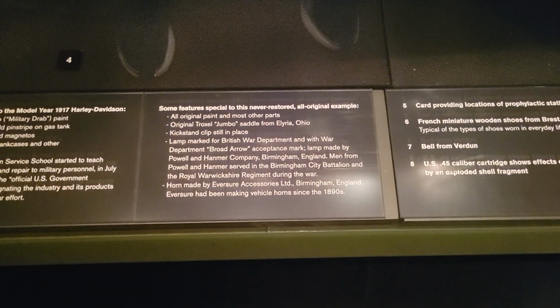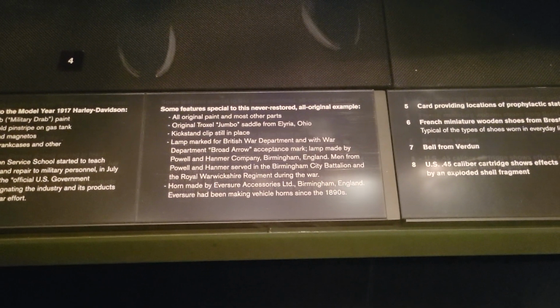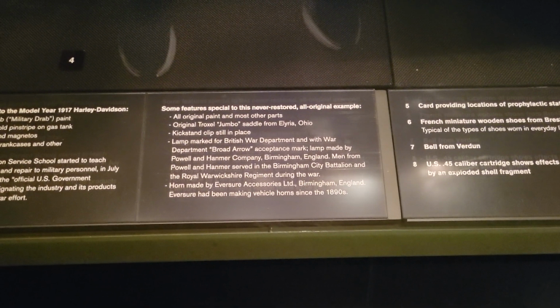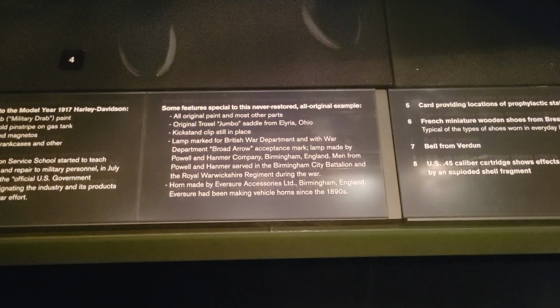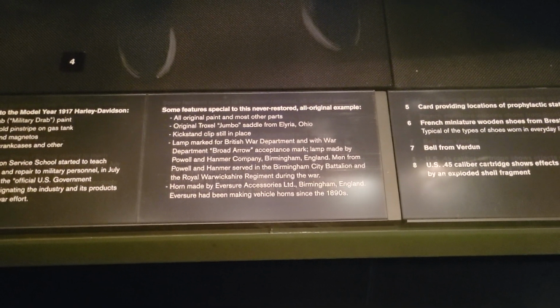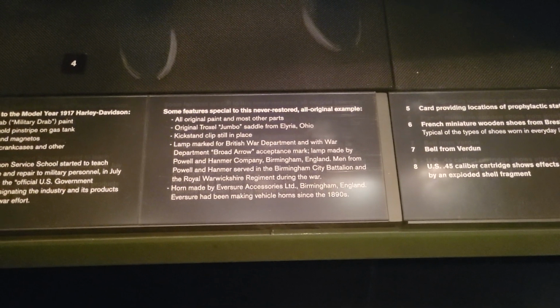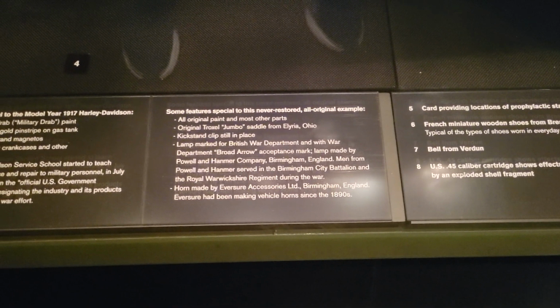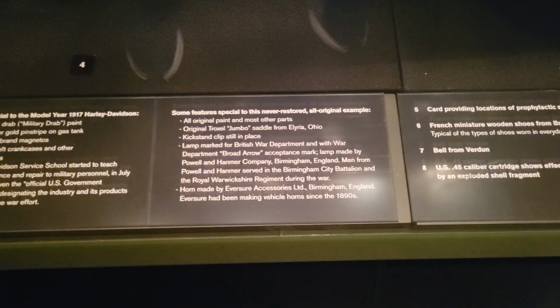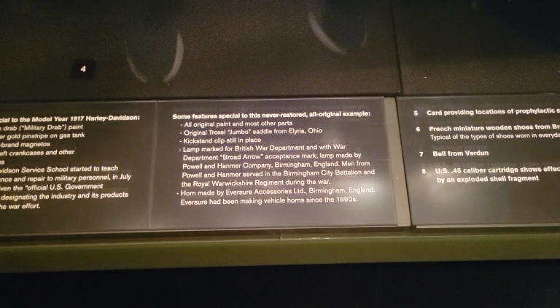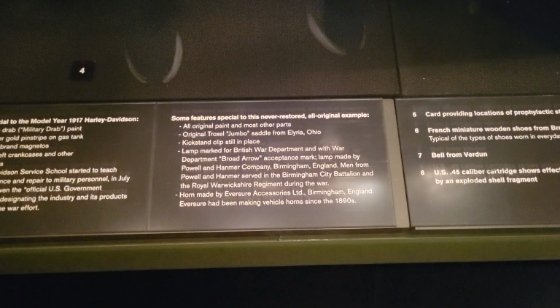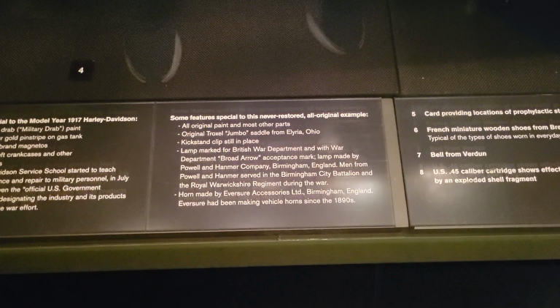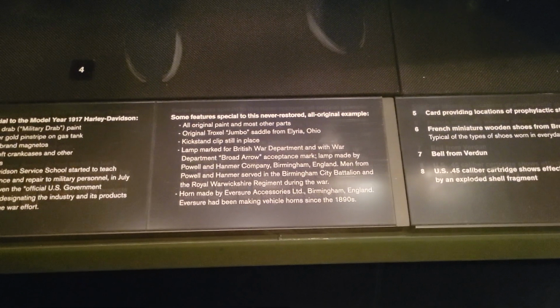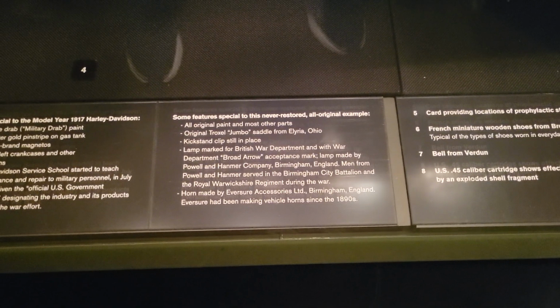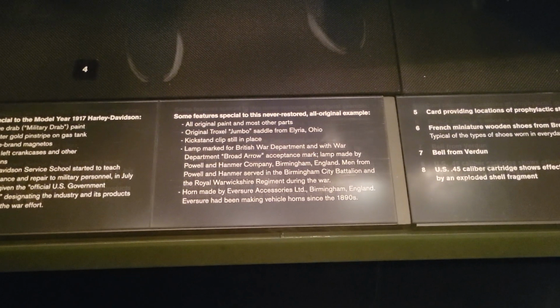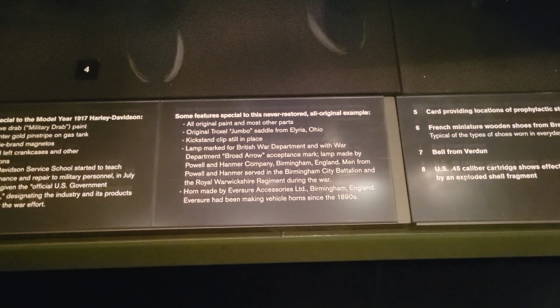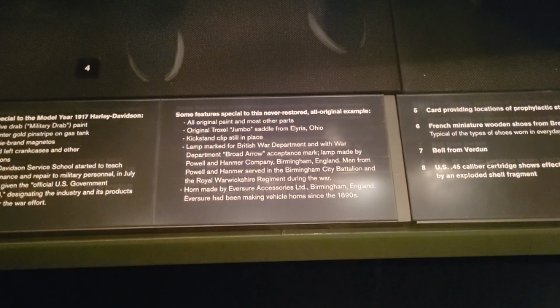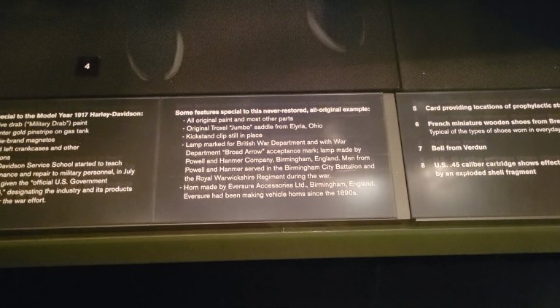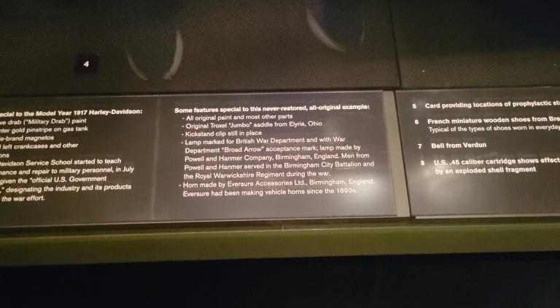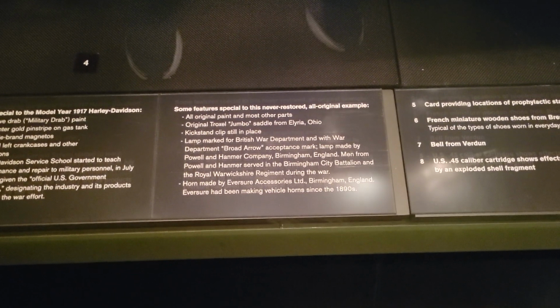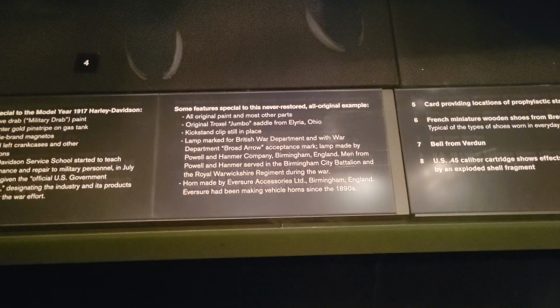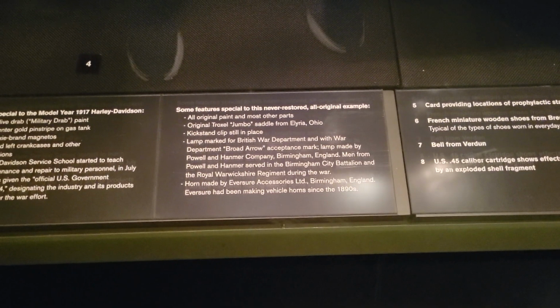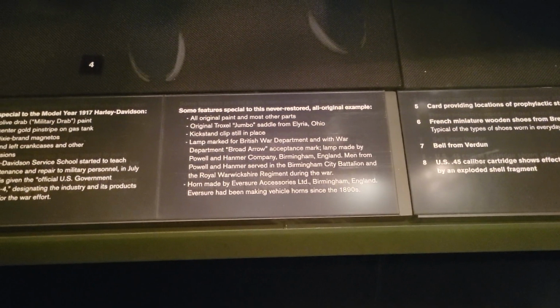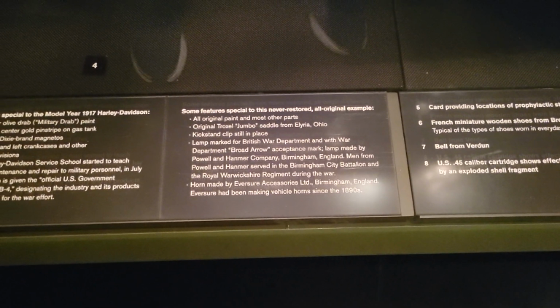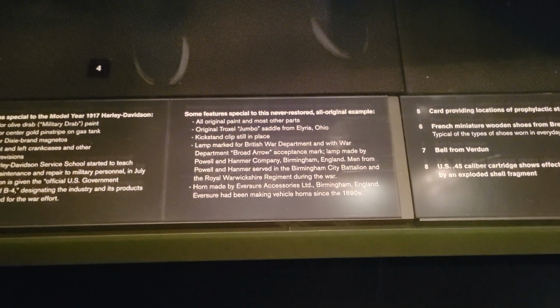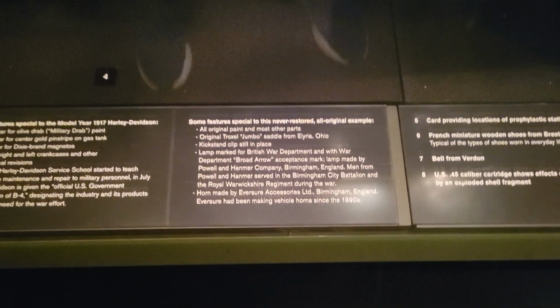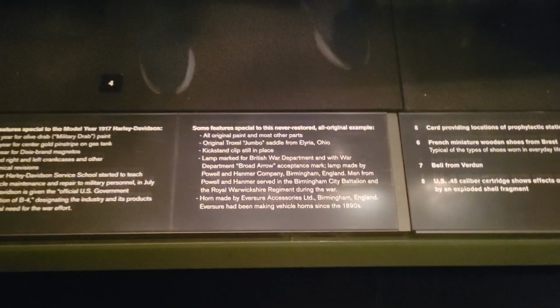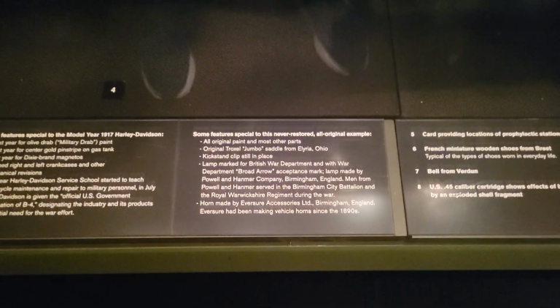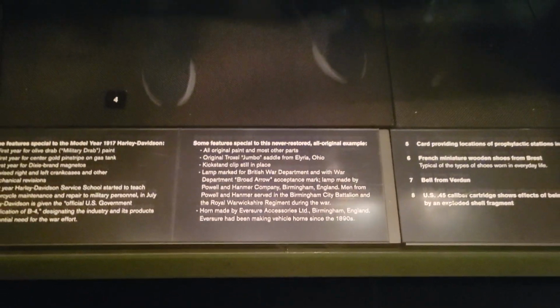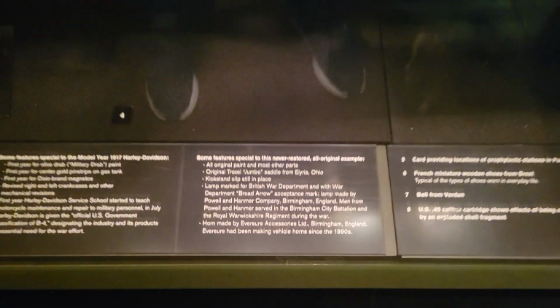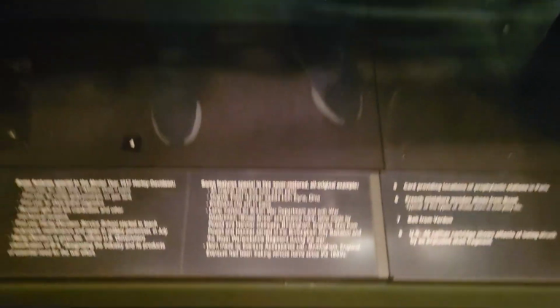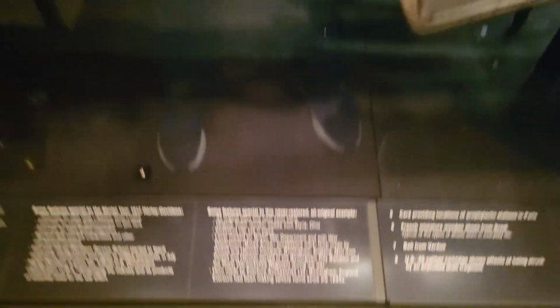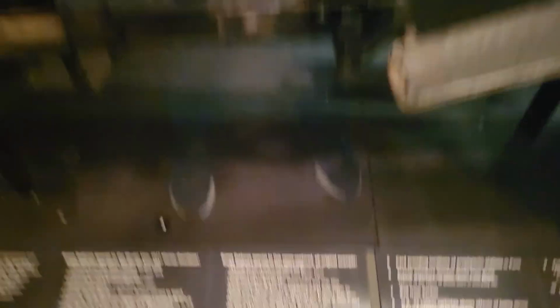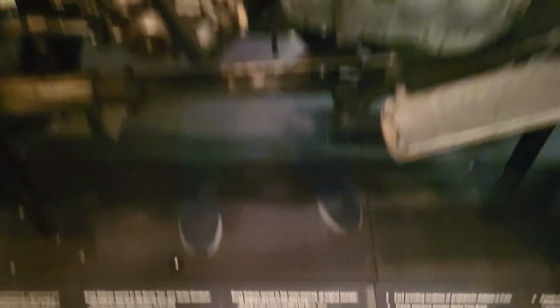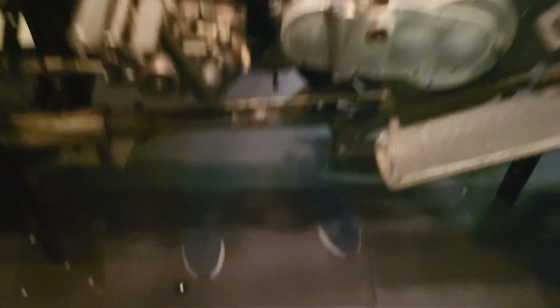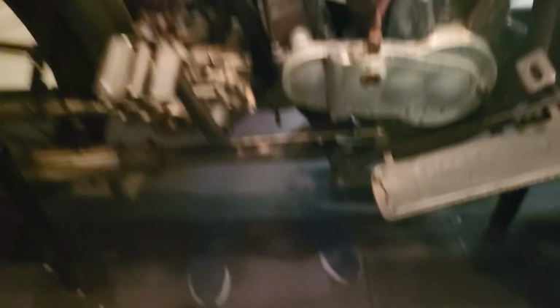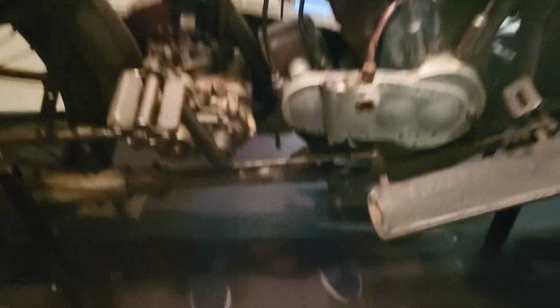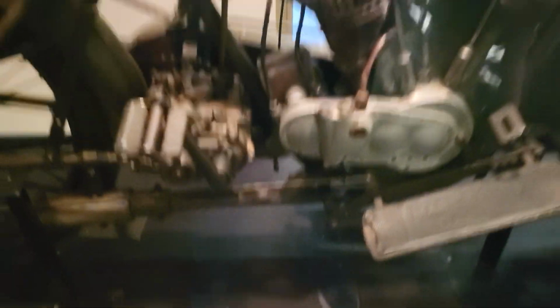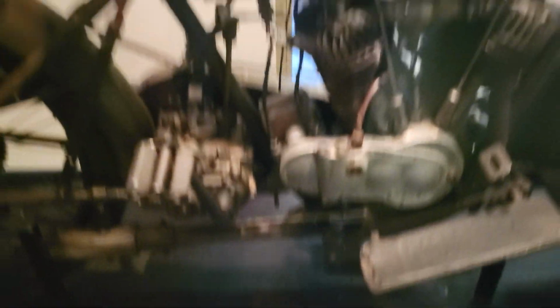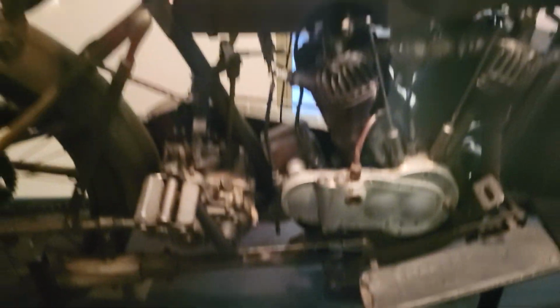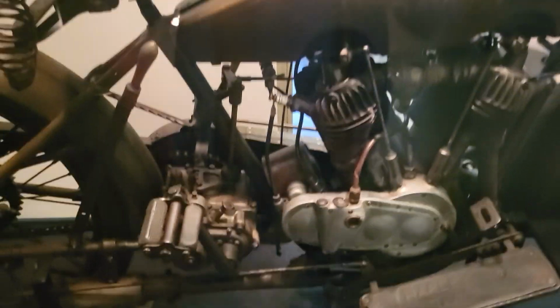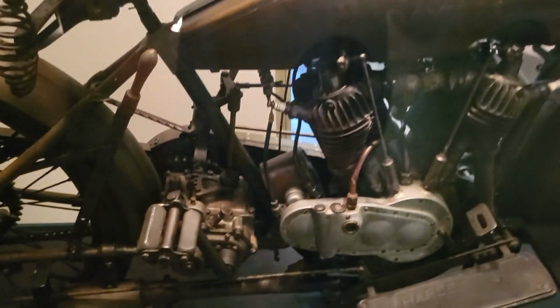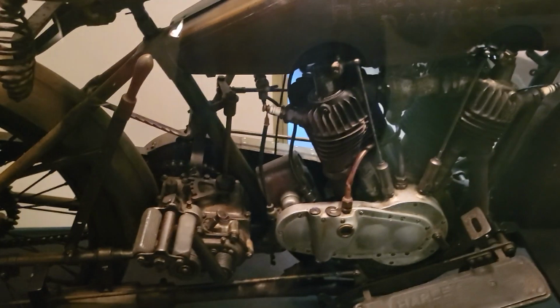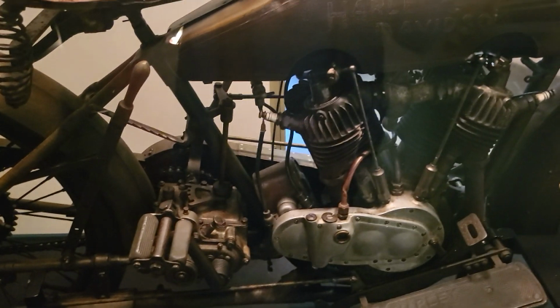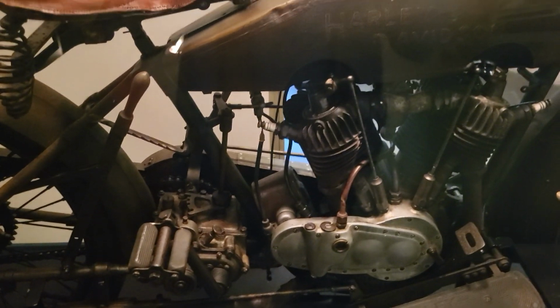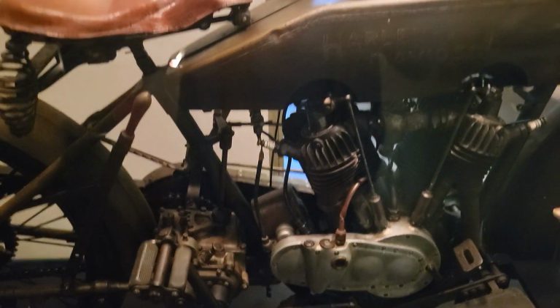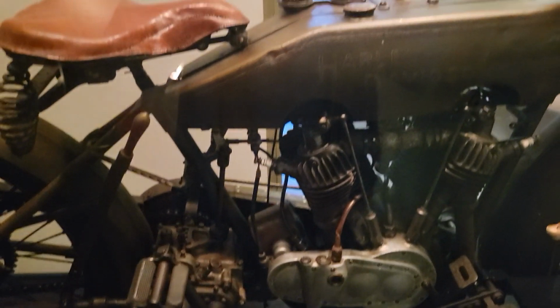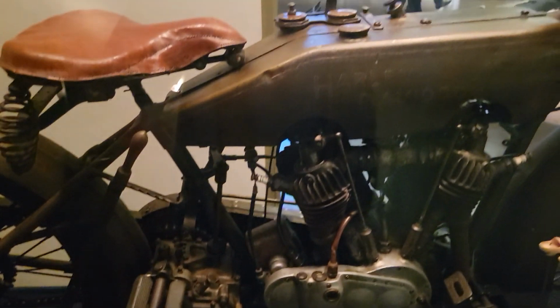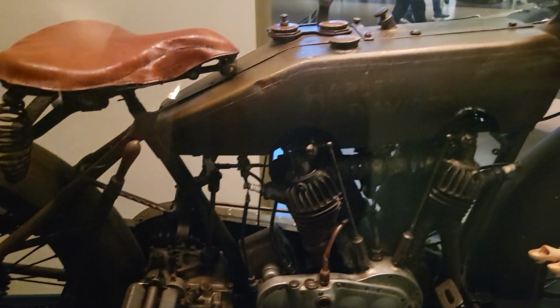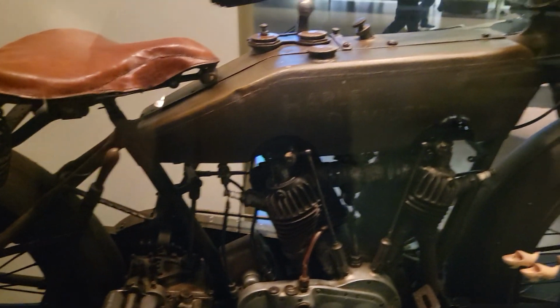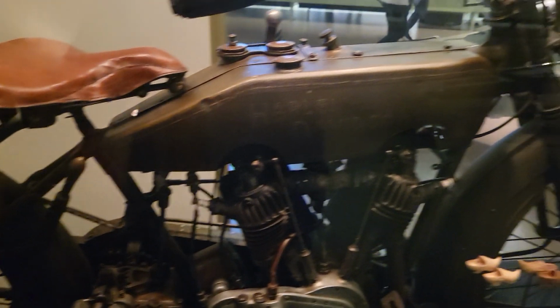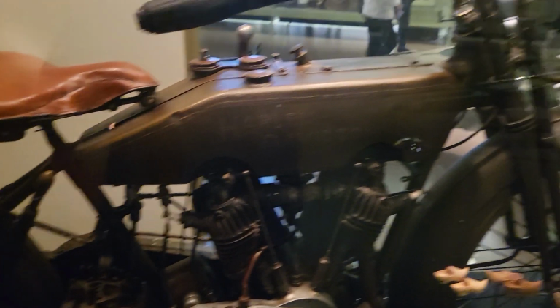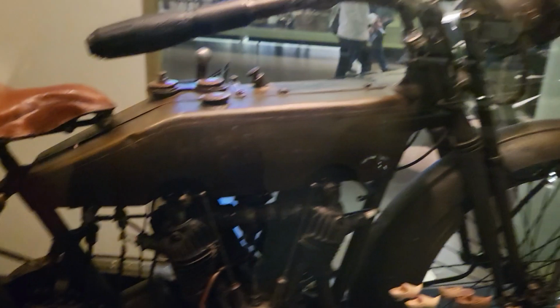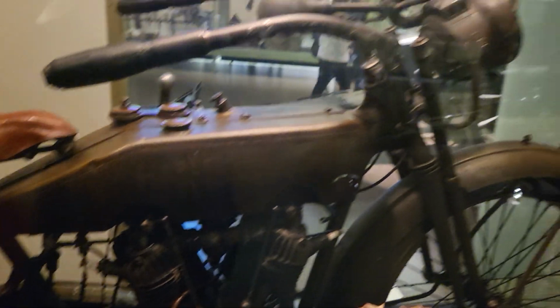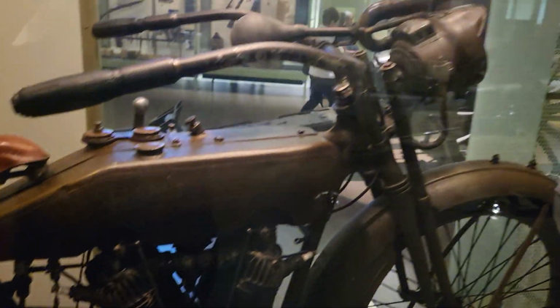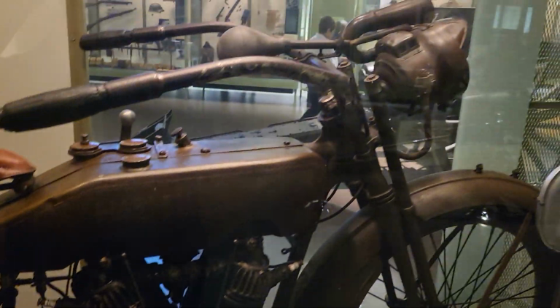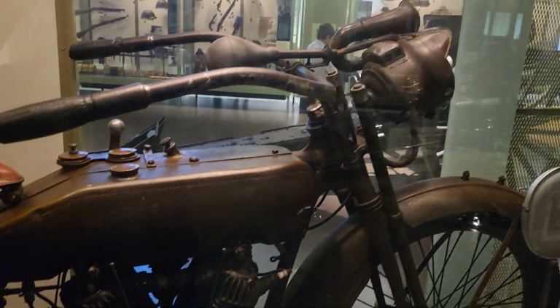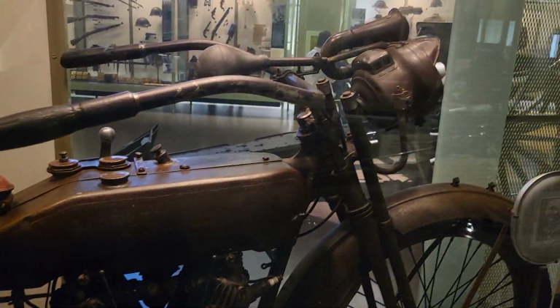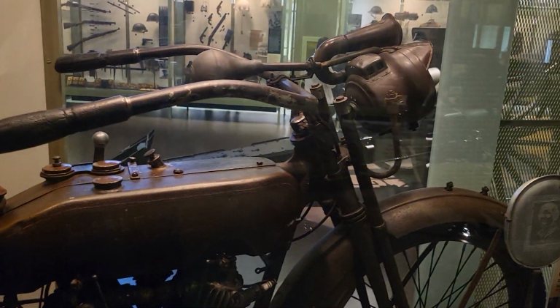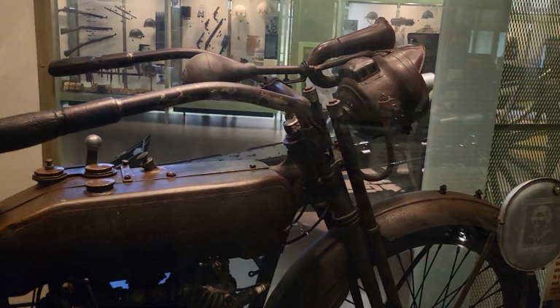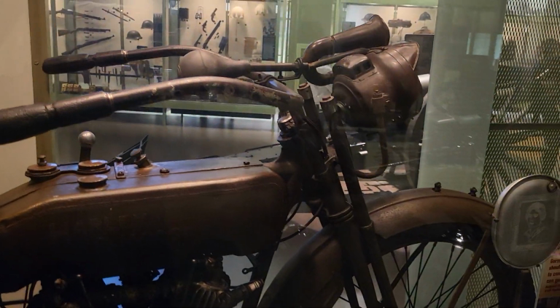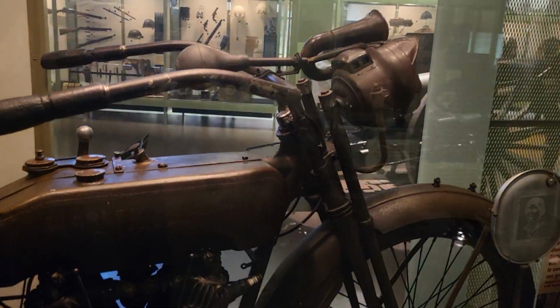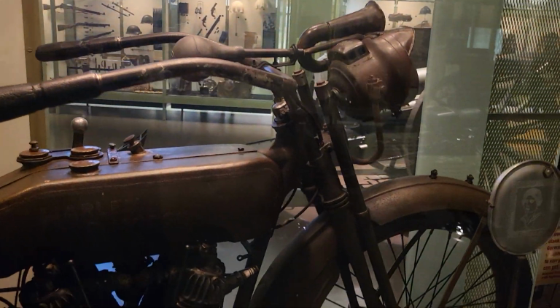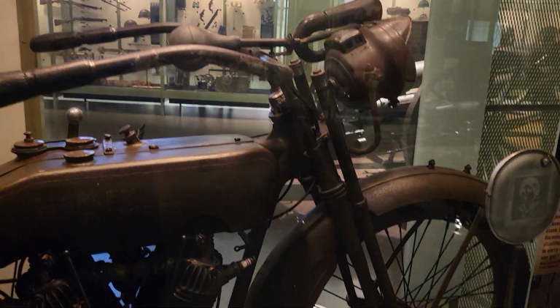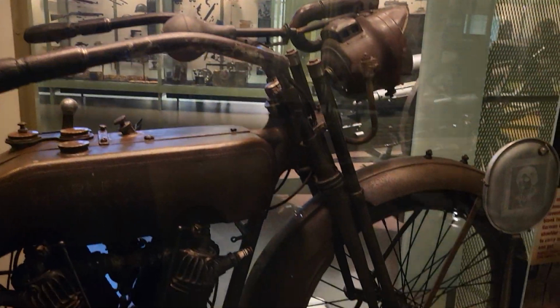Let me know what your favorite motorcycle is, because now I think I know what mine is. That's cool.